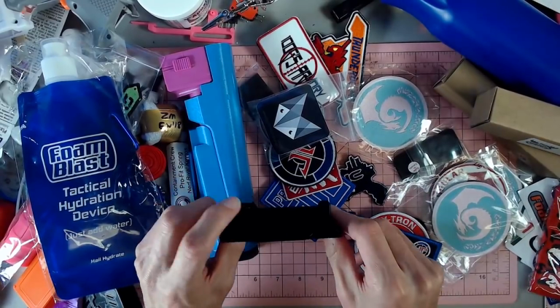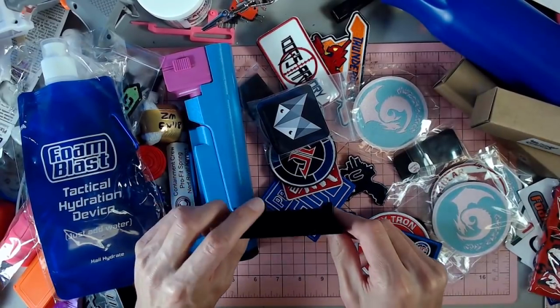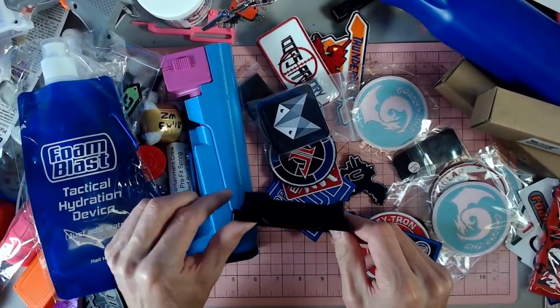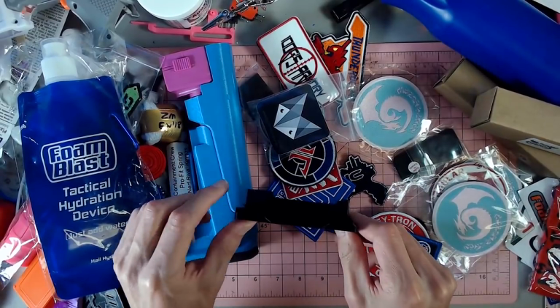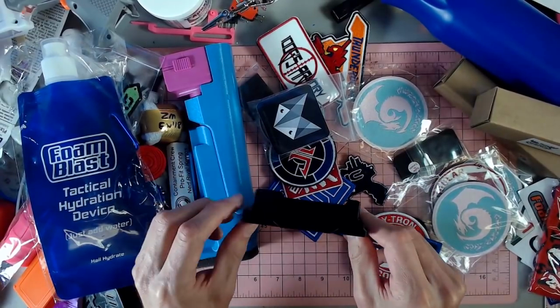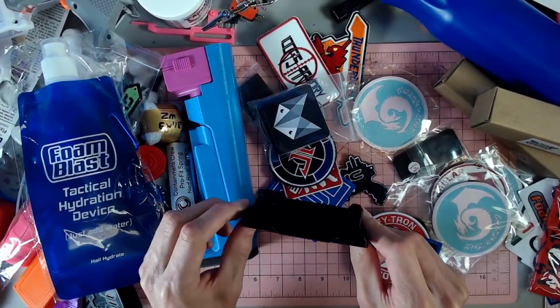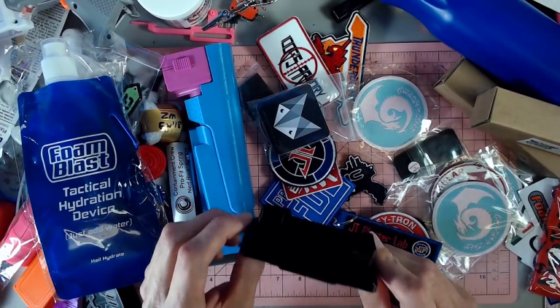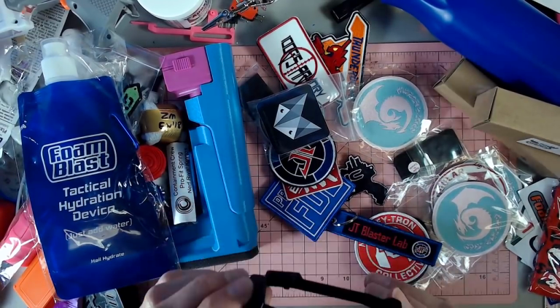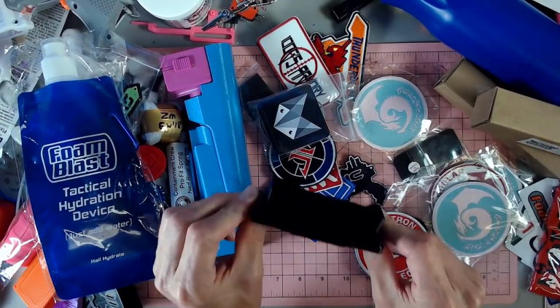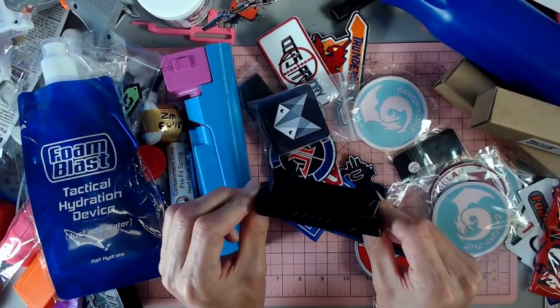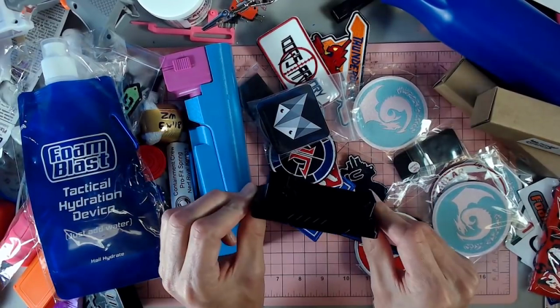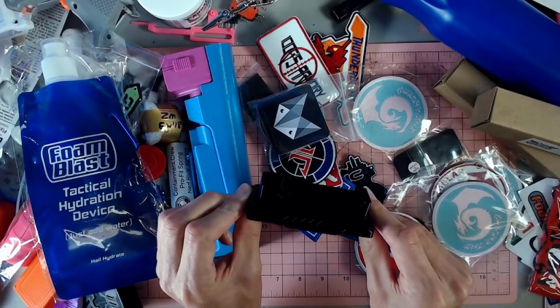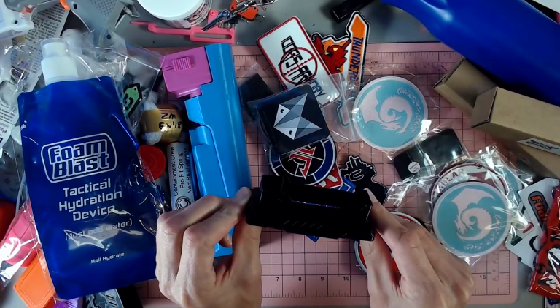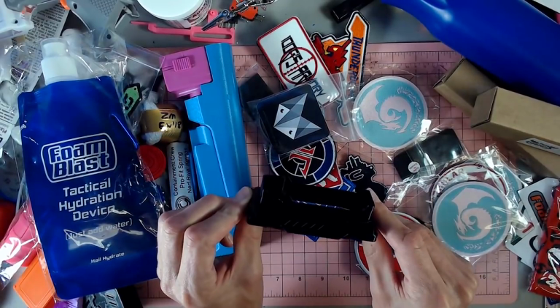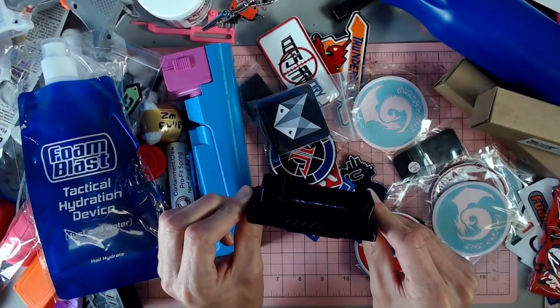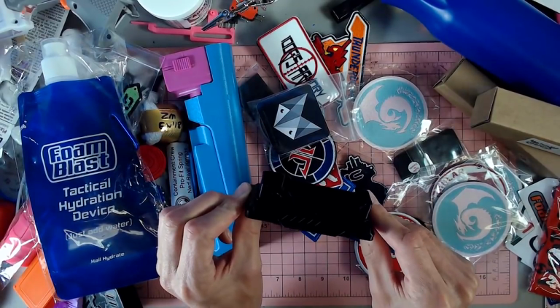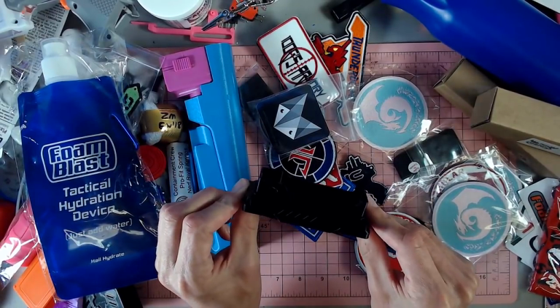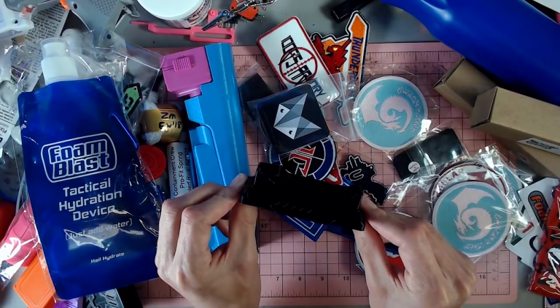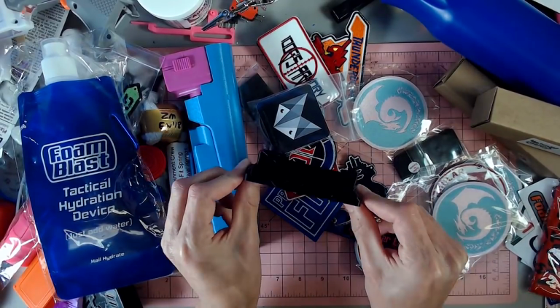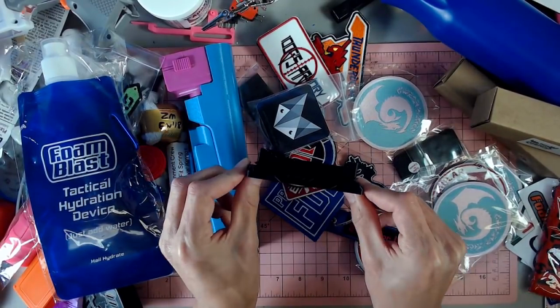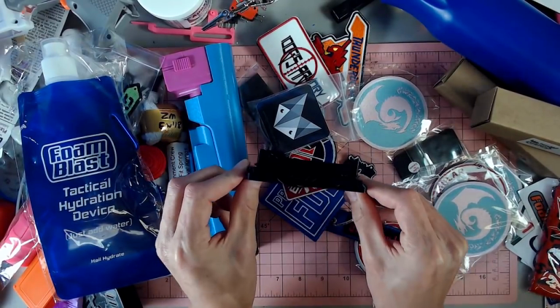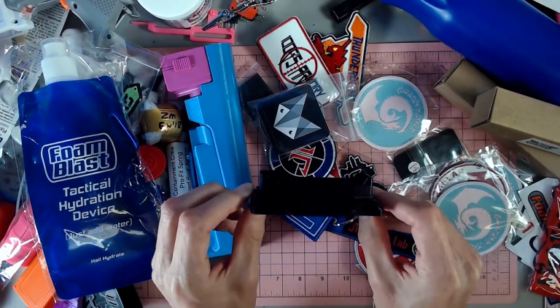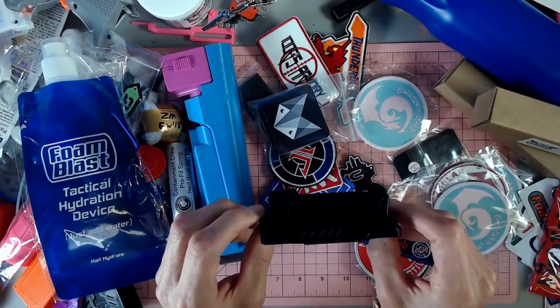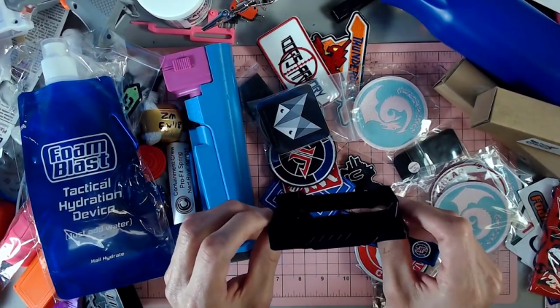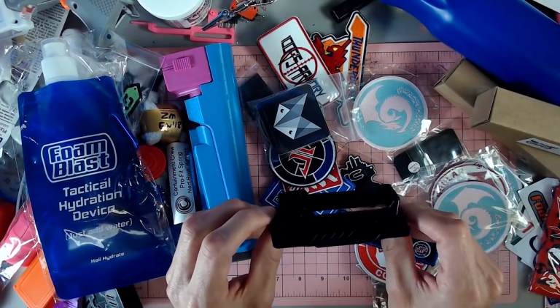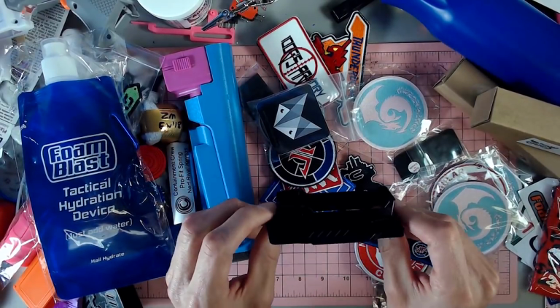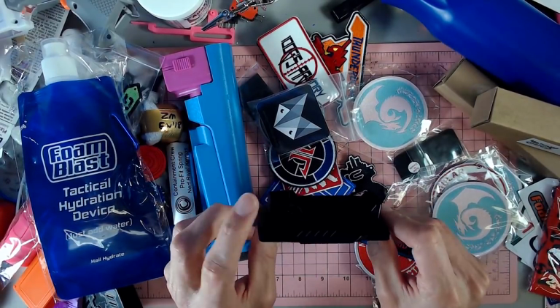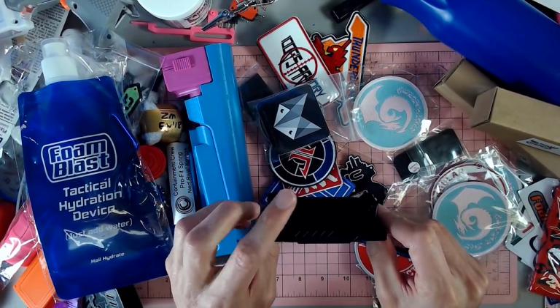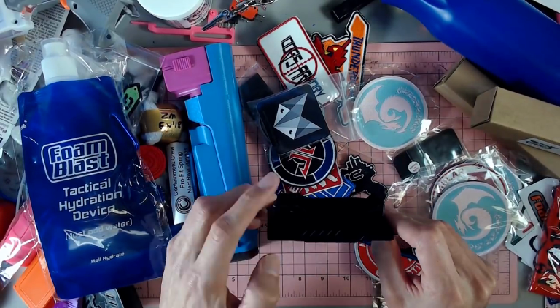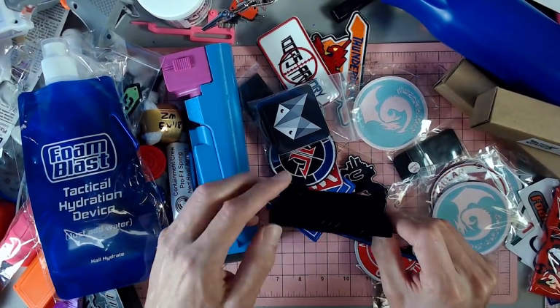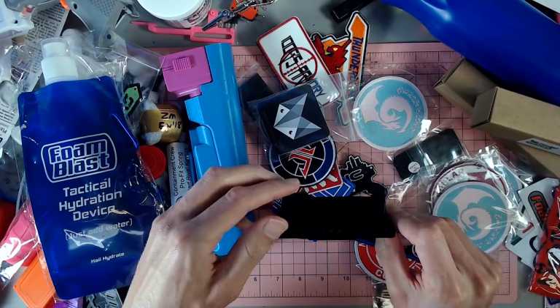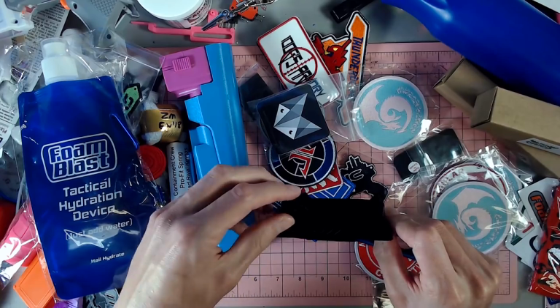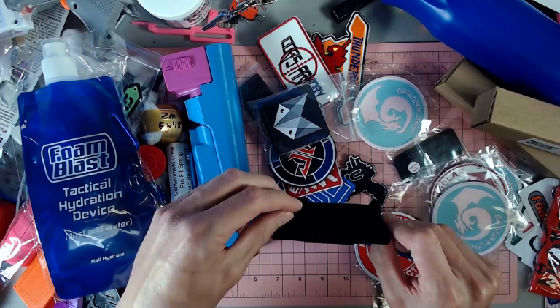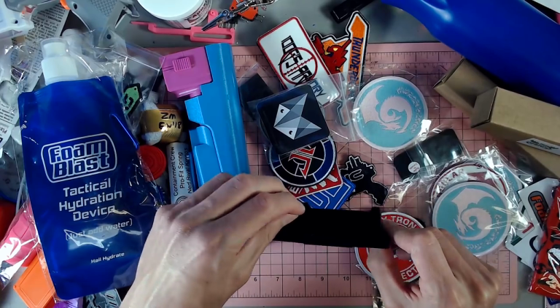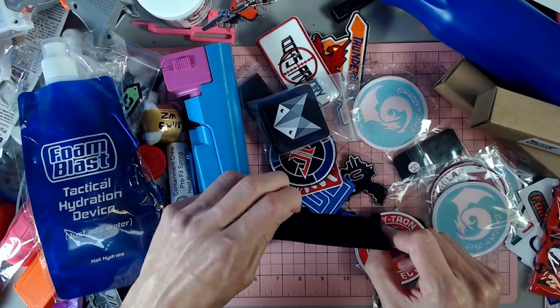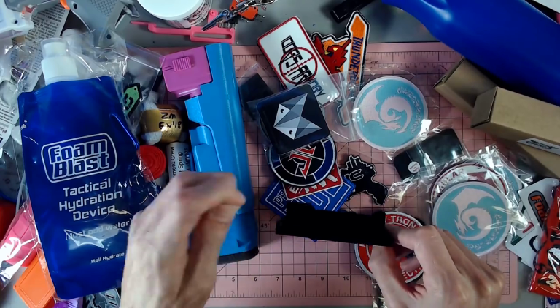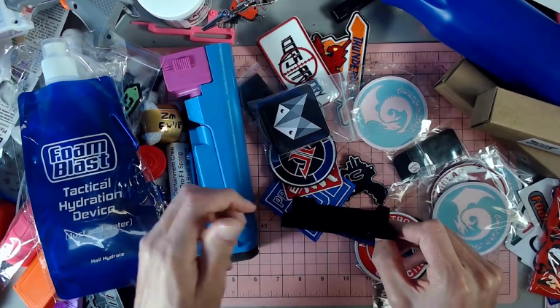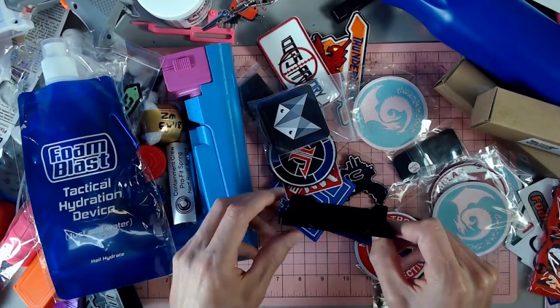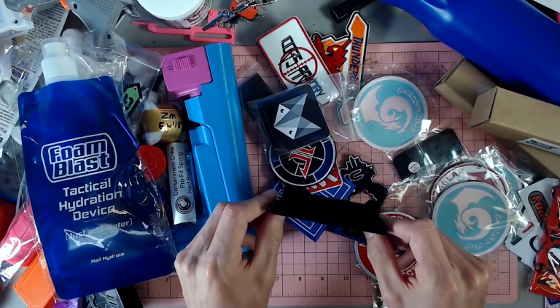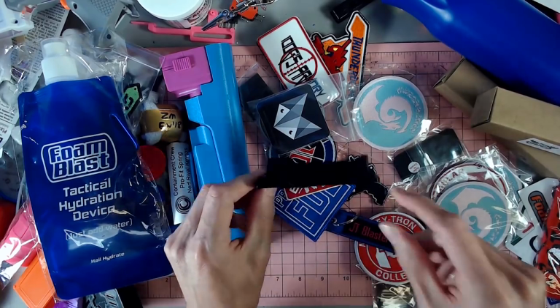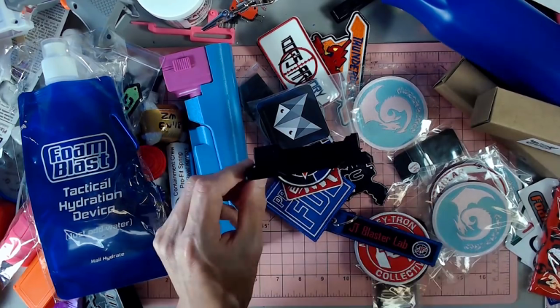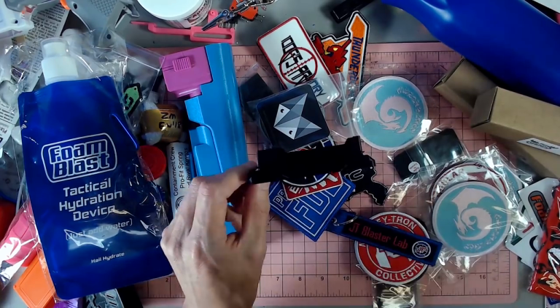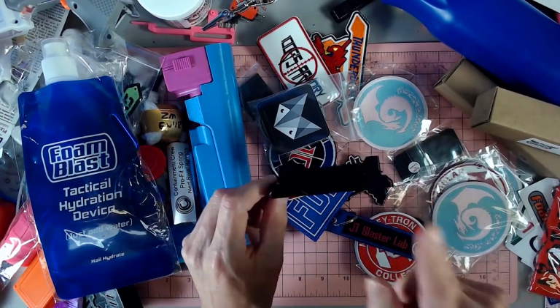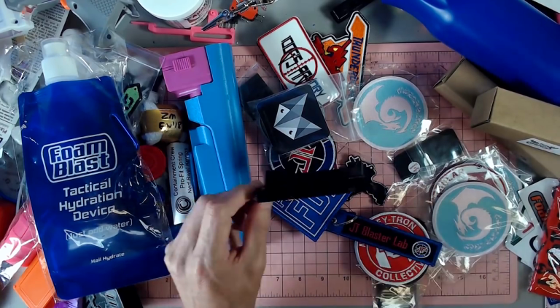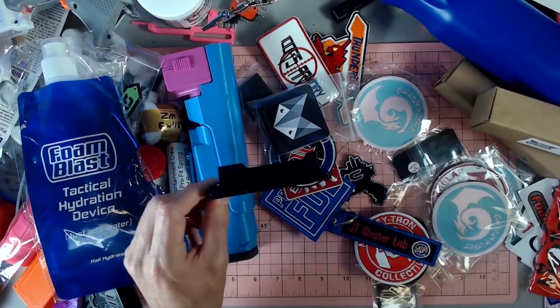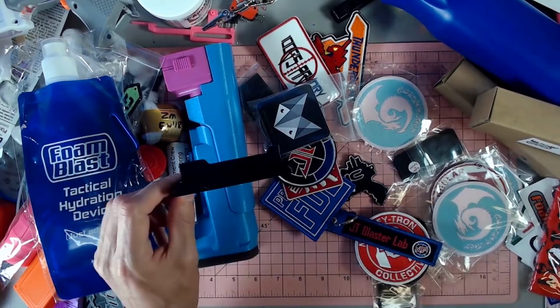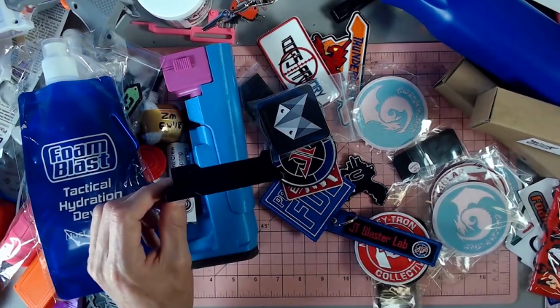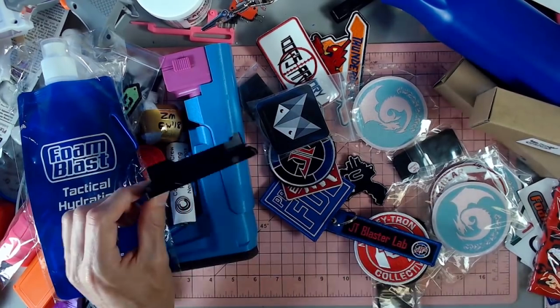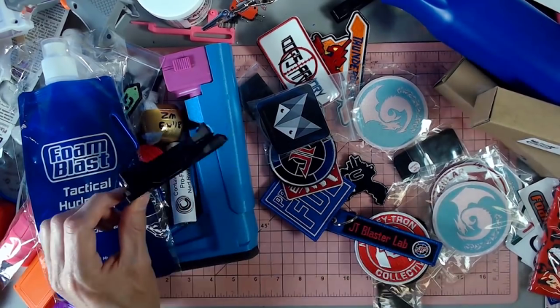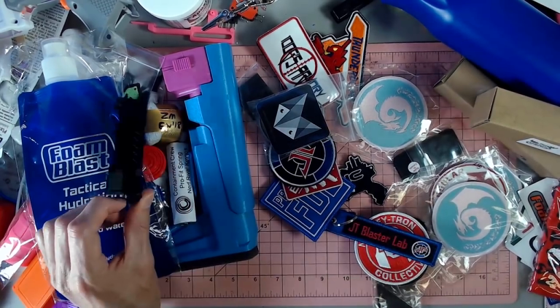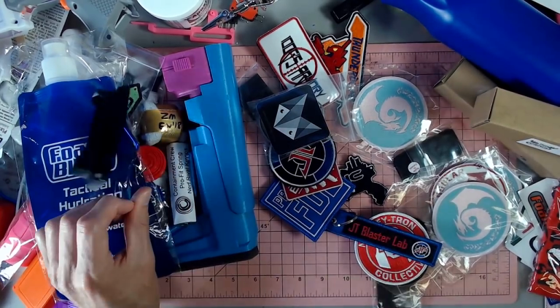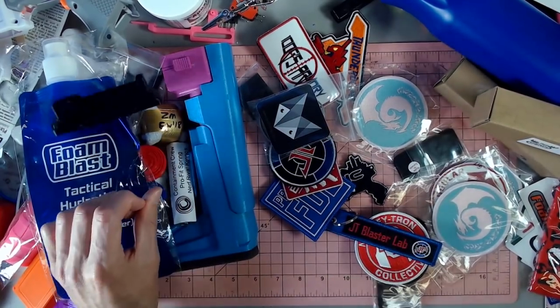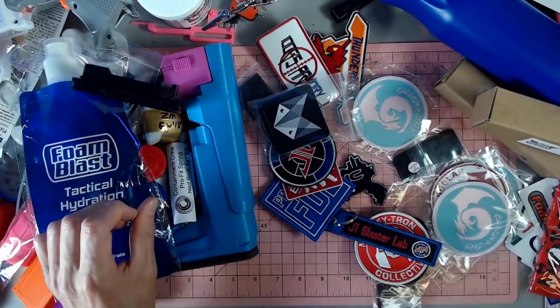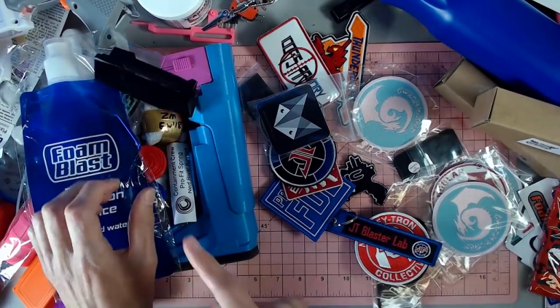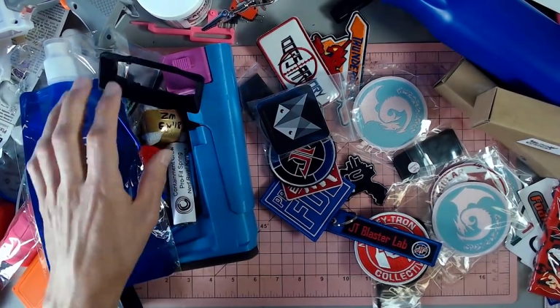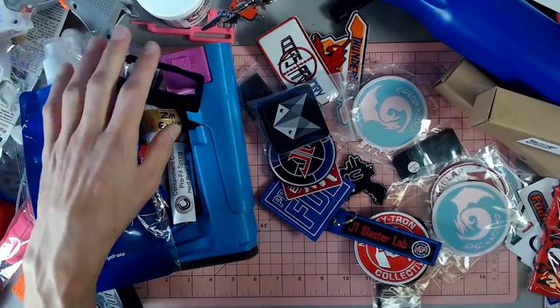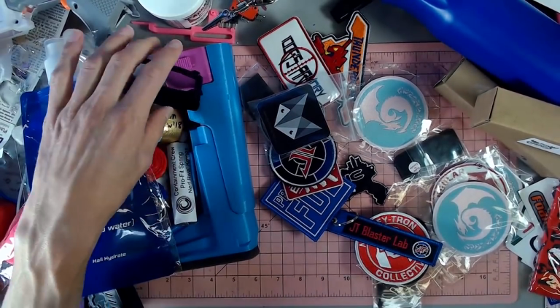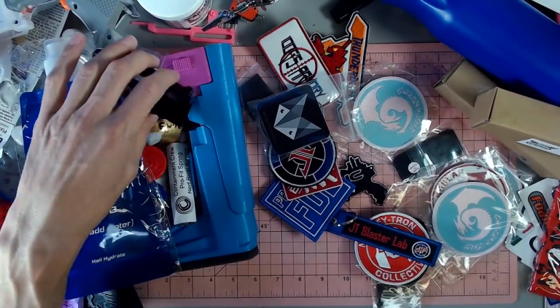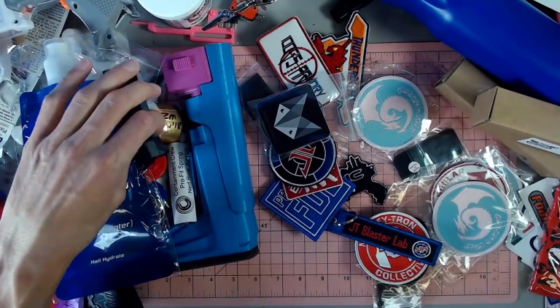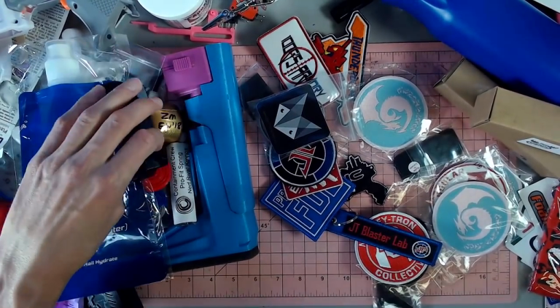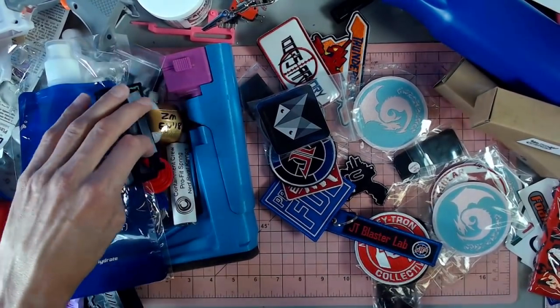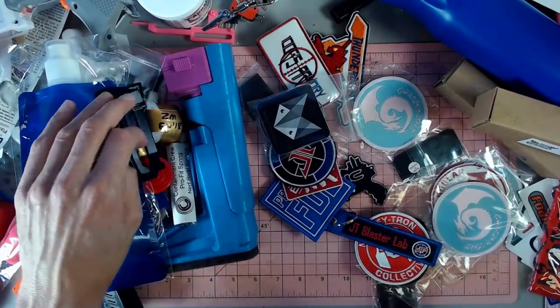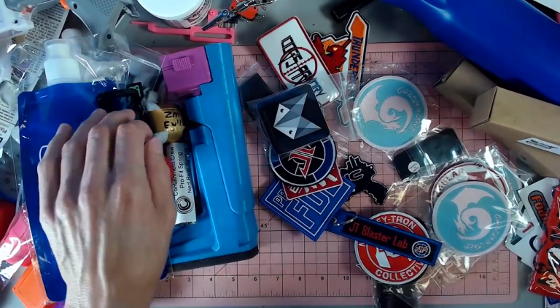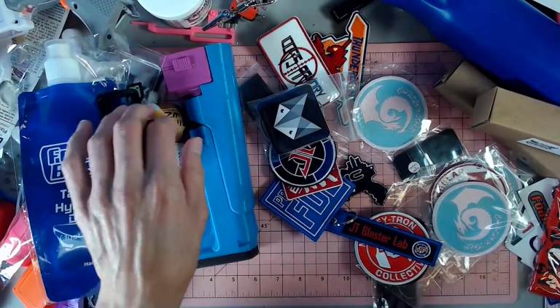A flared Magwell for the Rapid Strike, which I have in my Rapid Strike currently. Highly recommend — definitely love that thing.